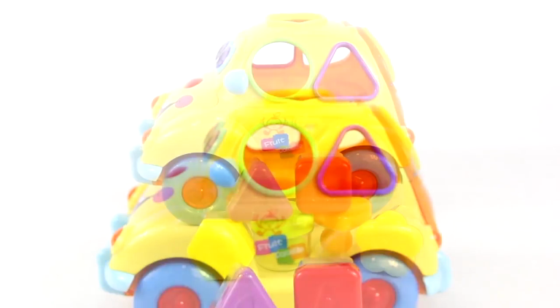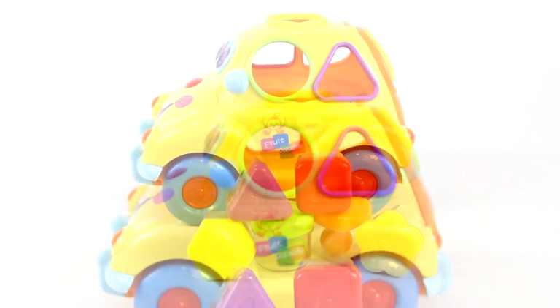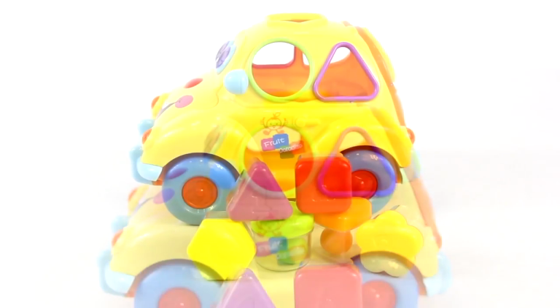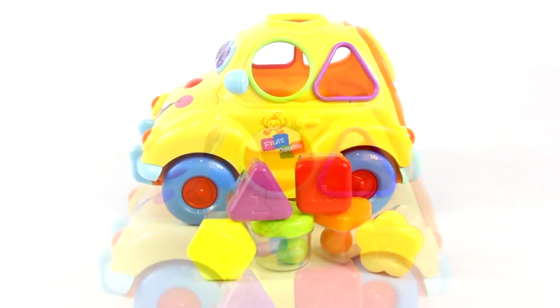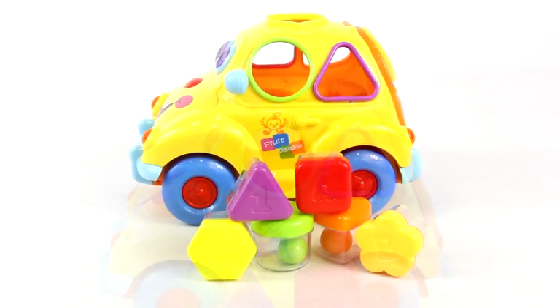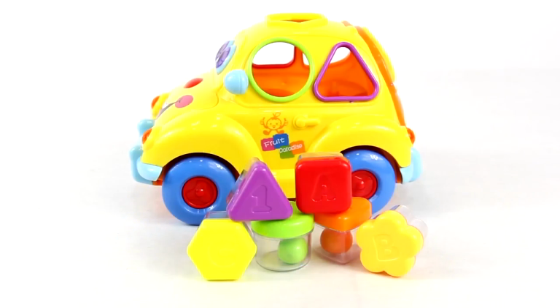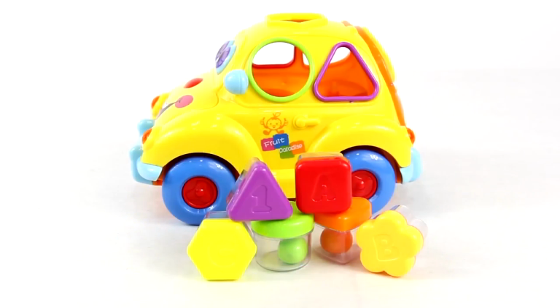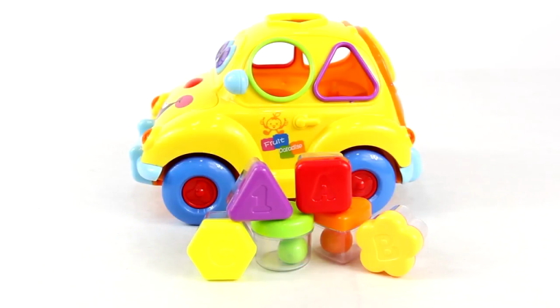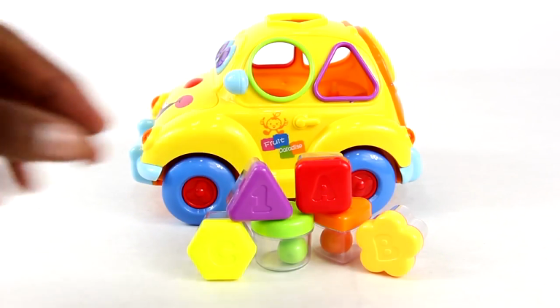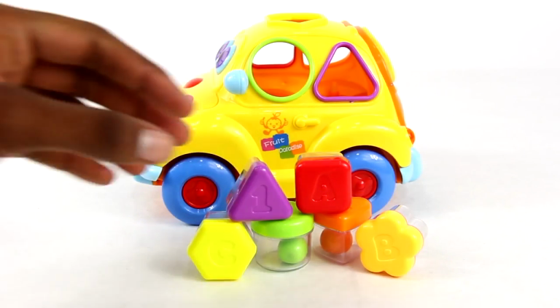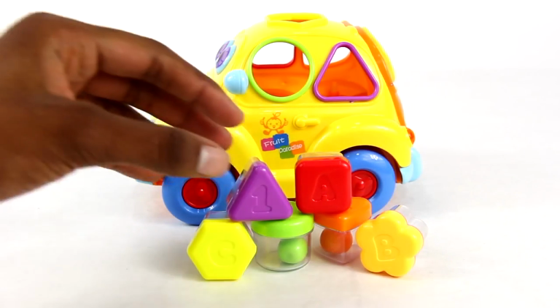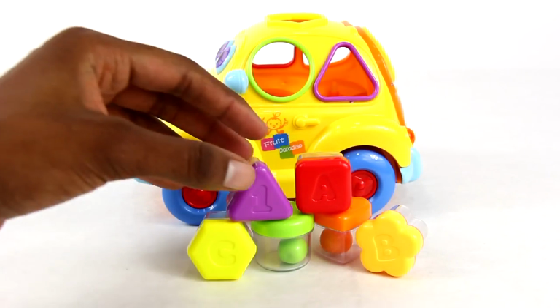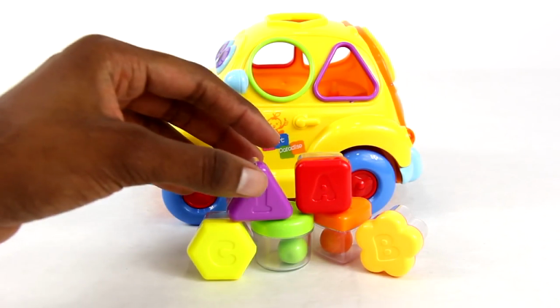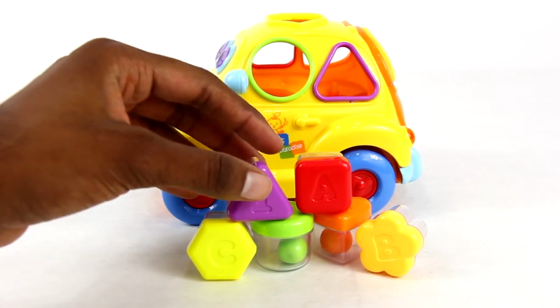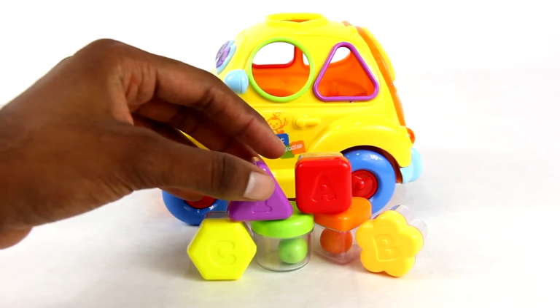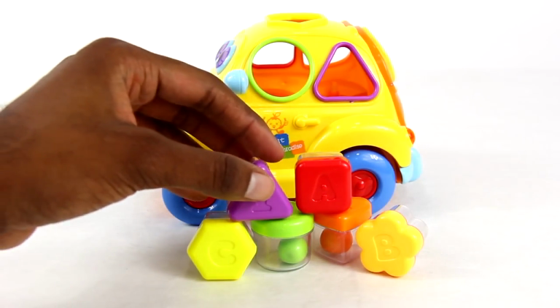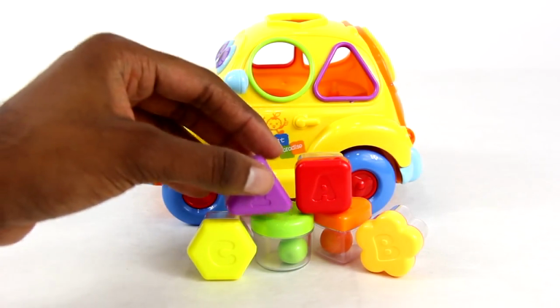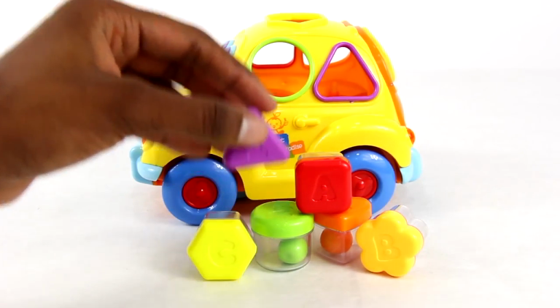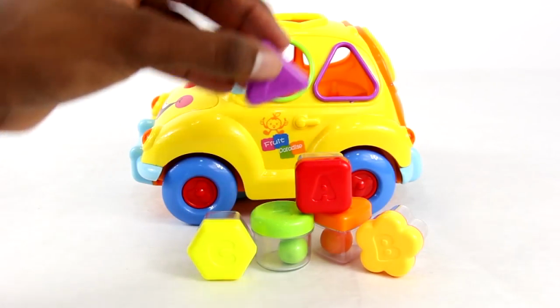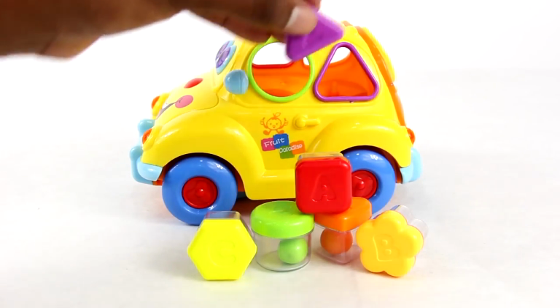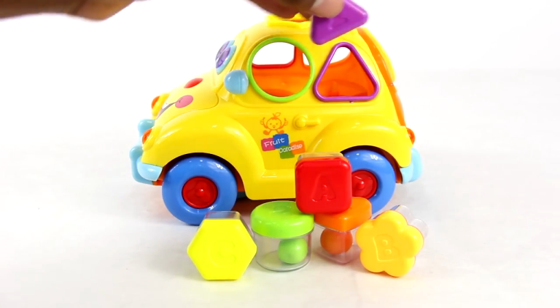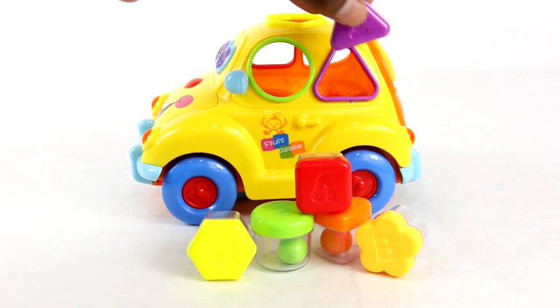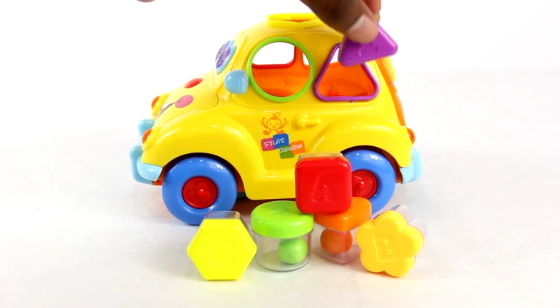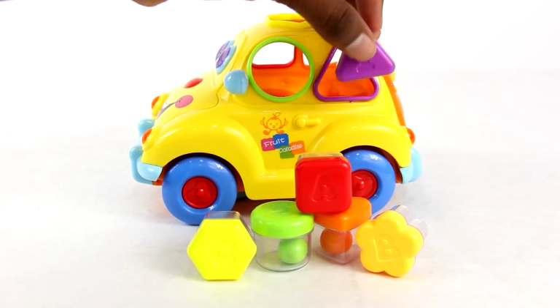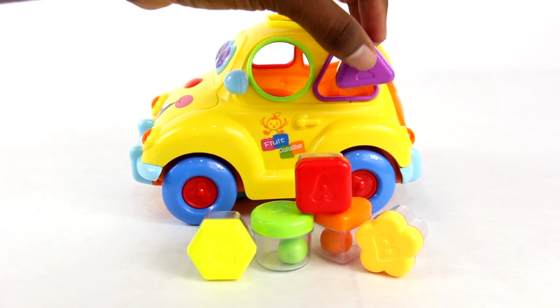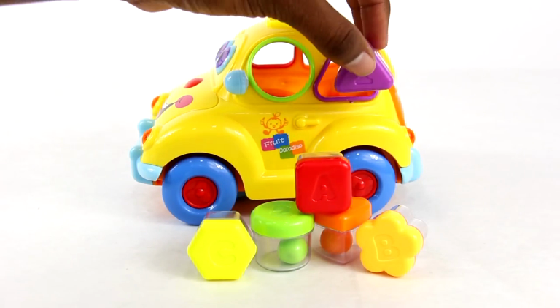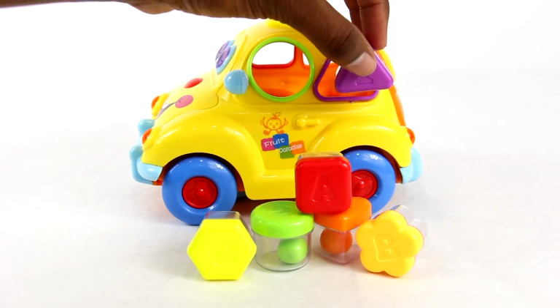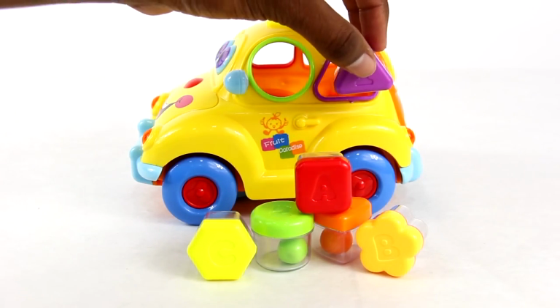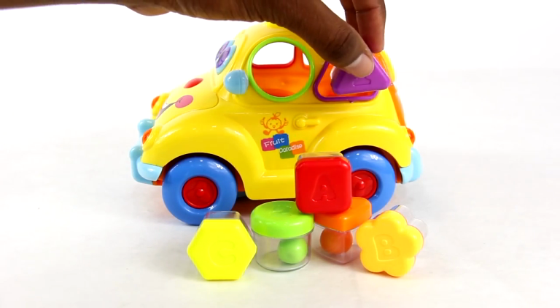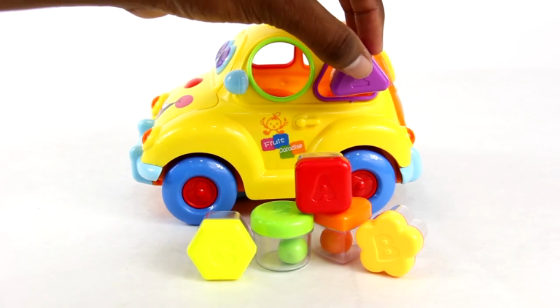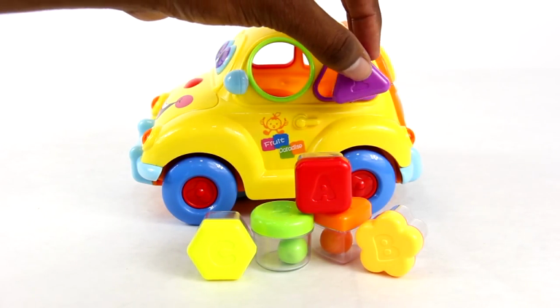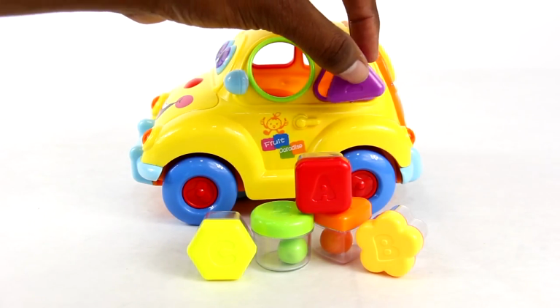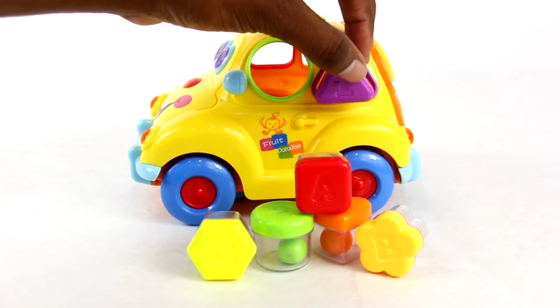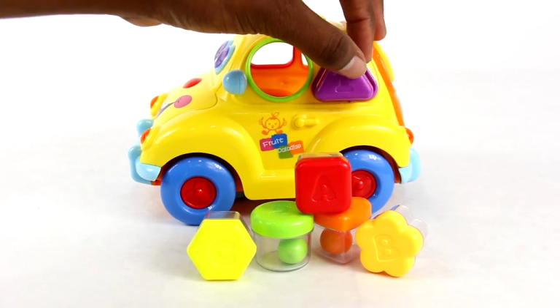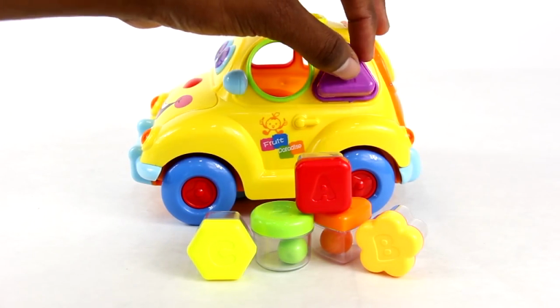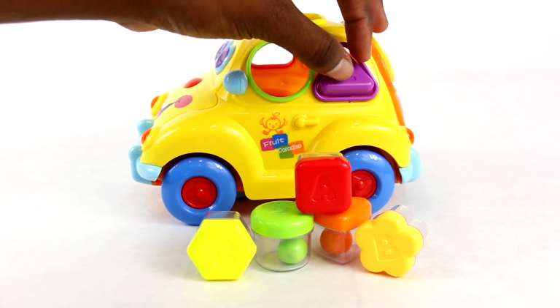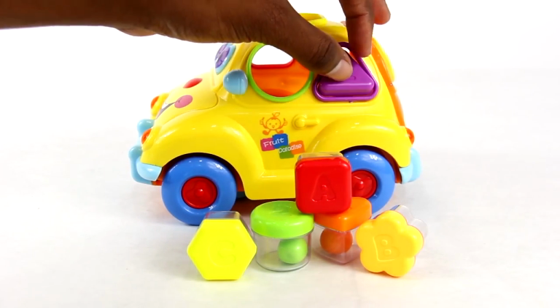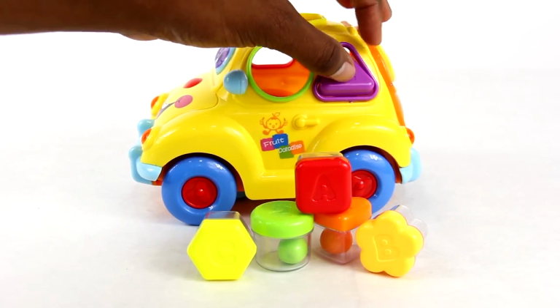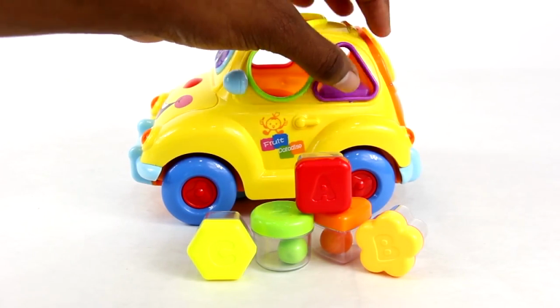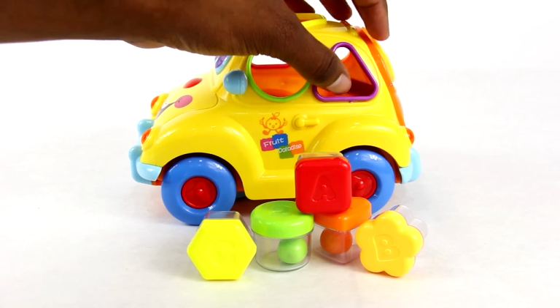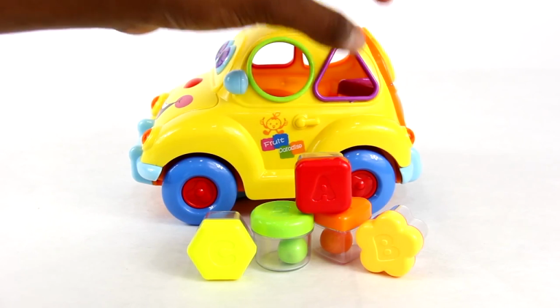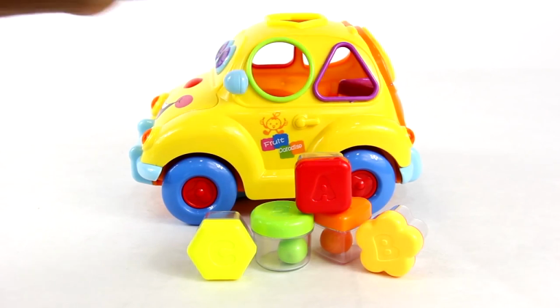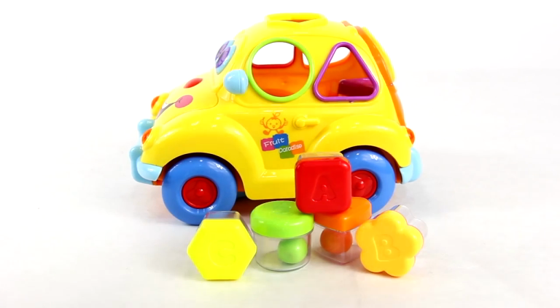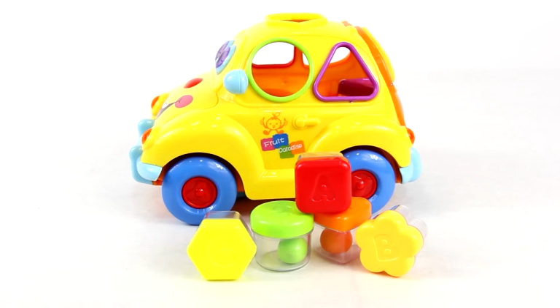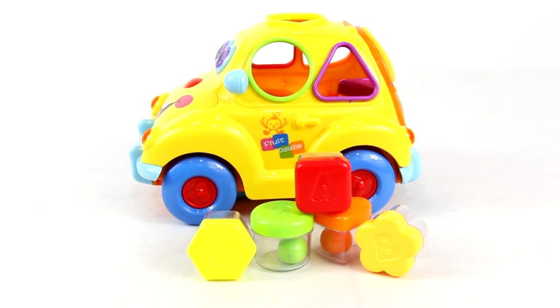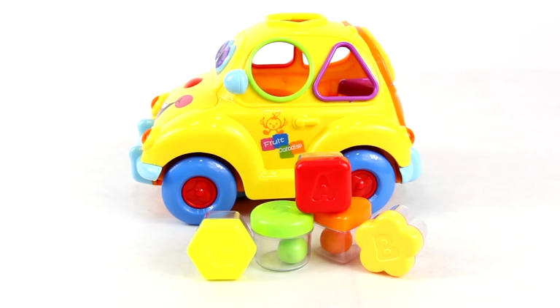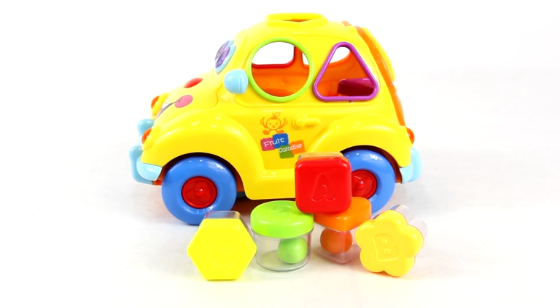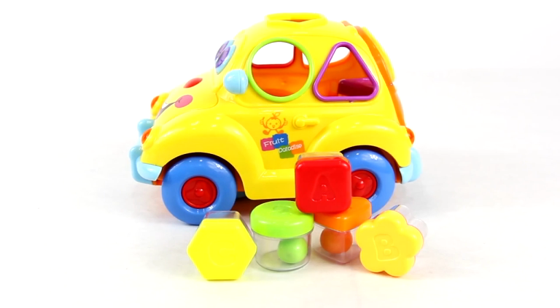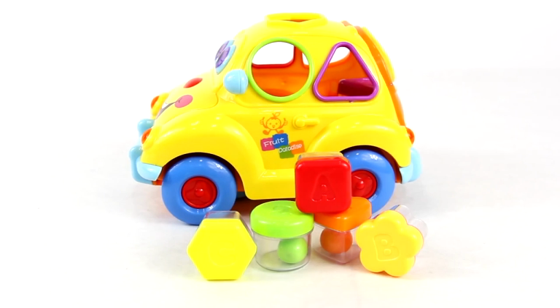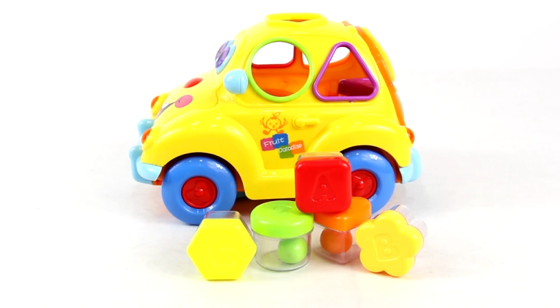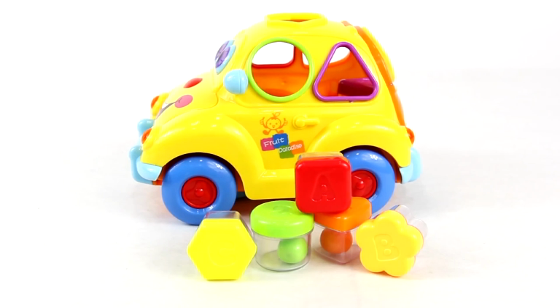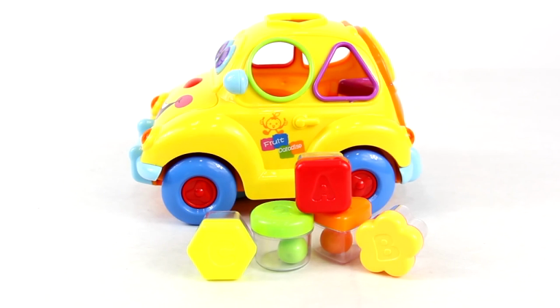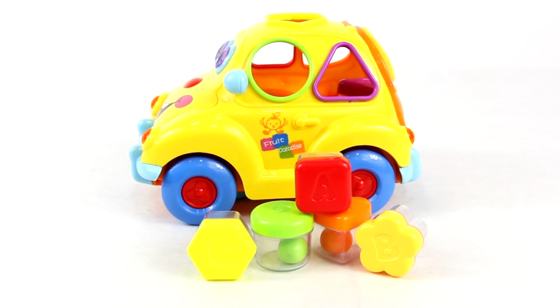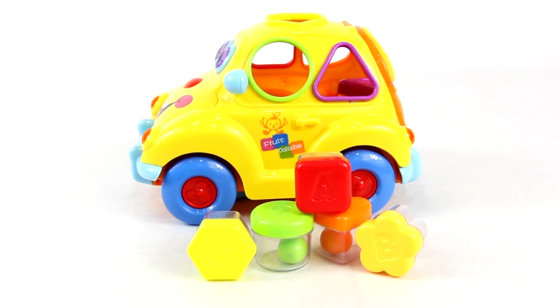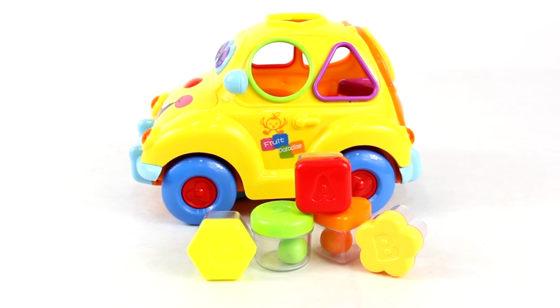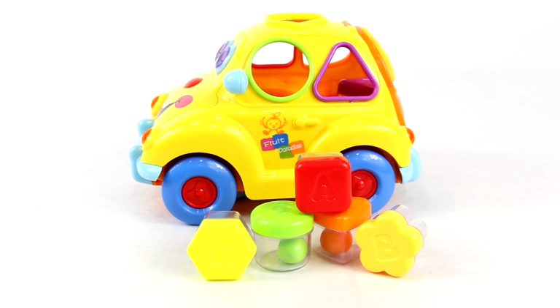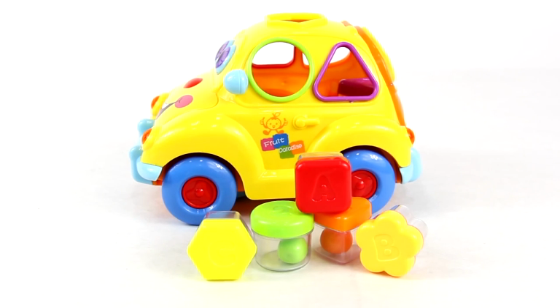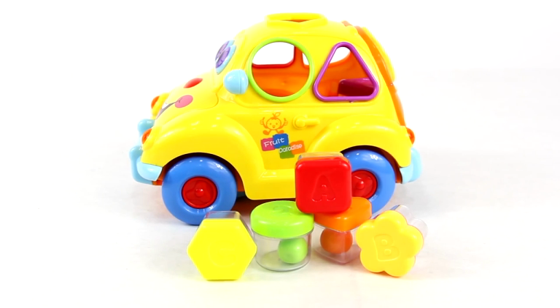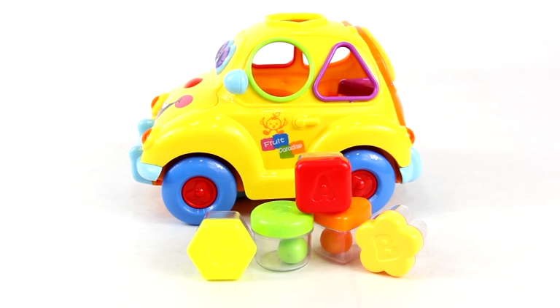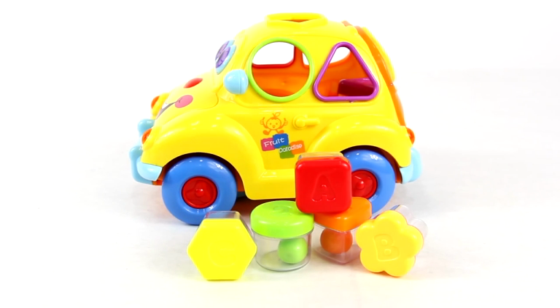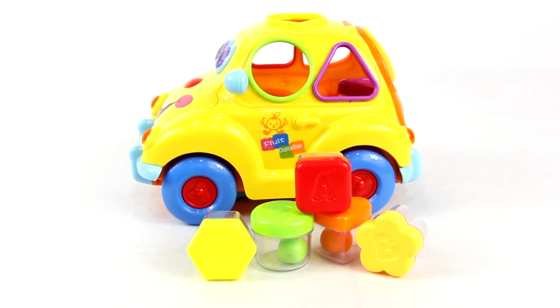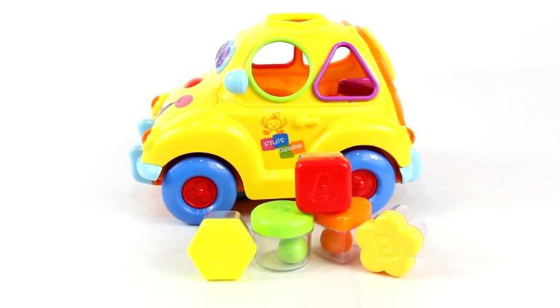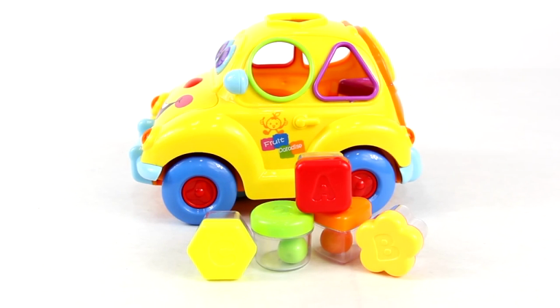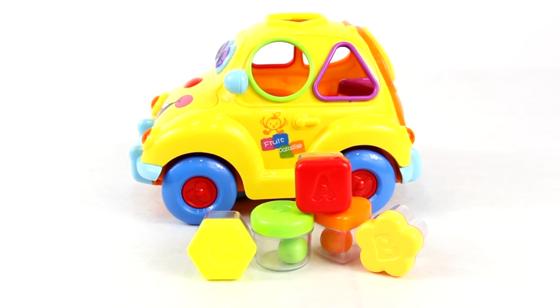There are five sorting holes for children to place shapes and learn their basic fruits, colors, as well as their ABCs and 1-2-3s.